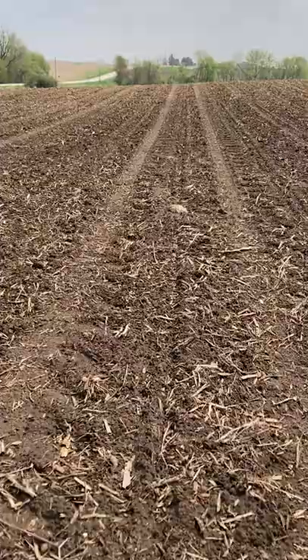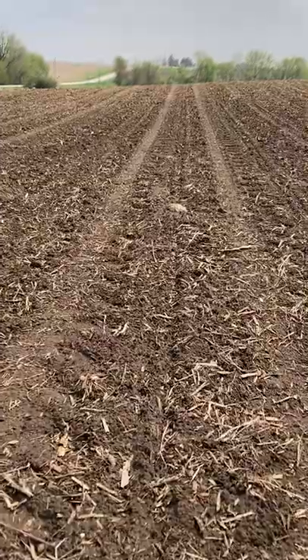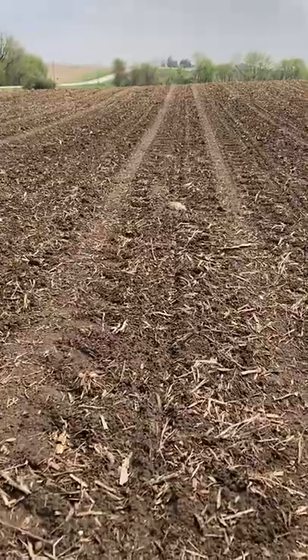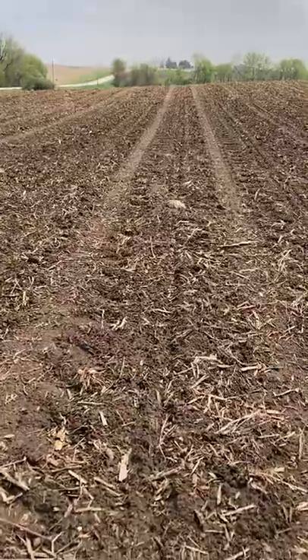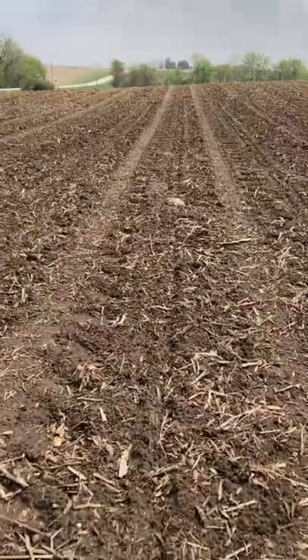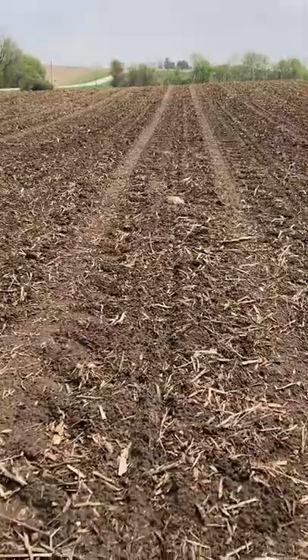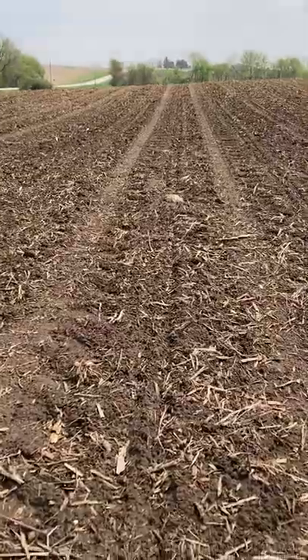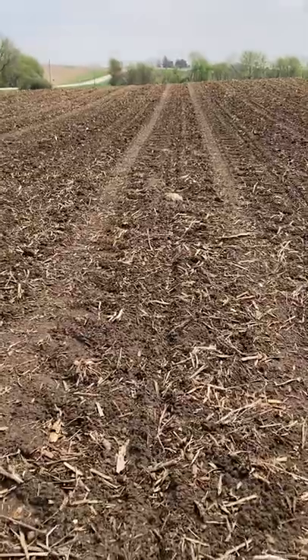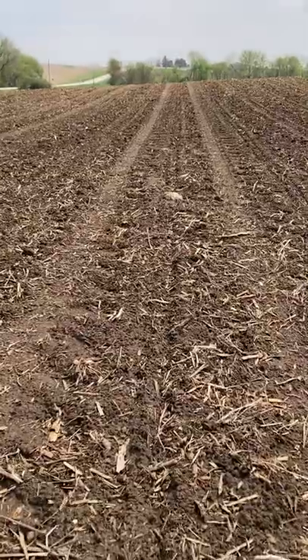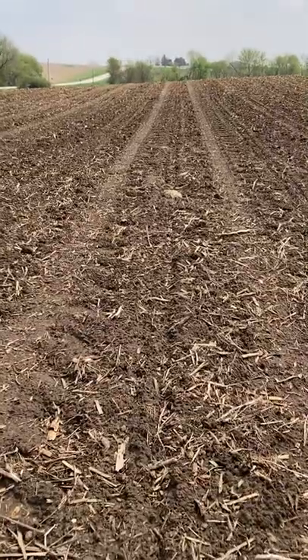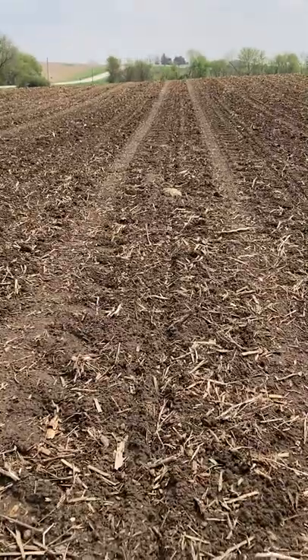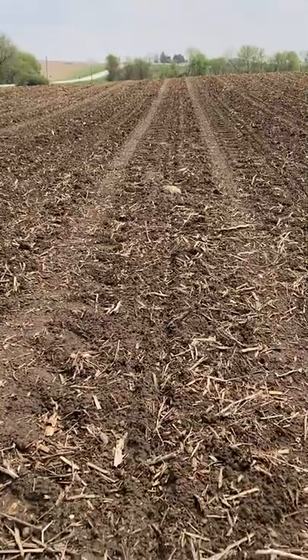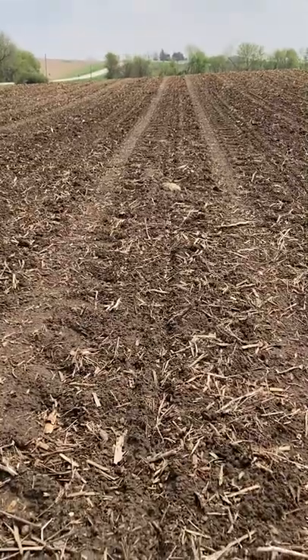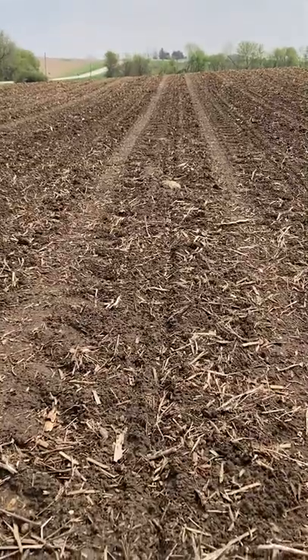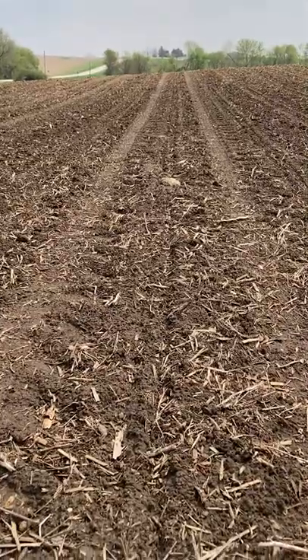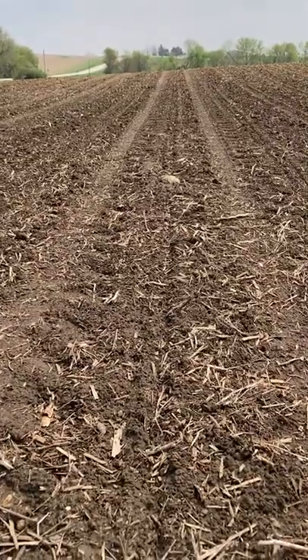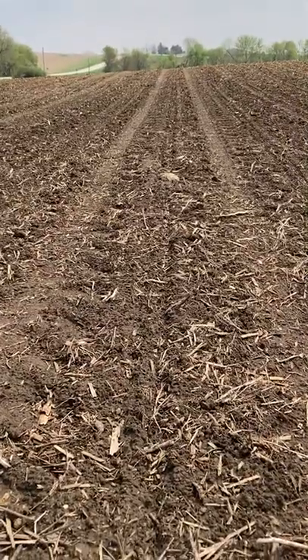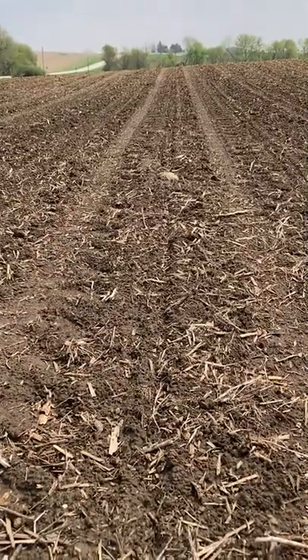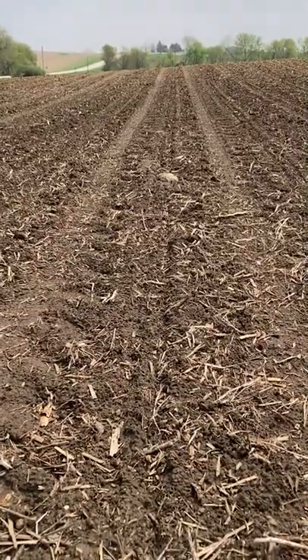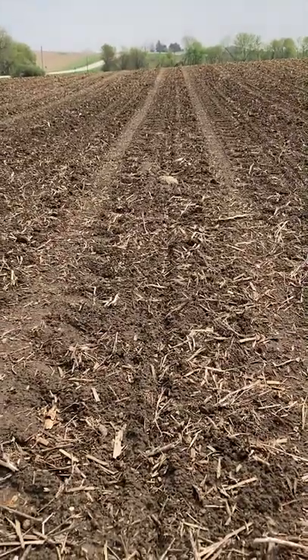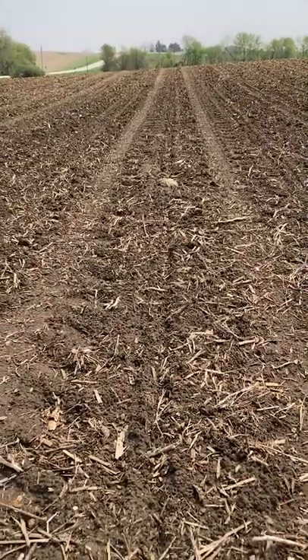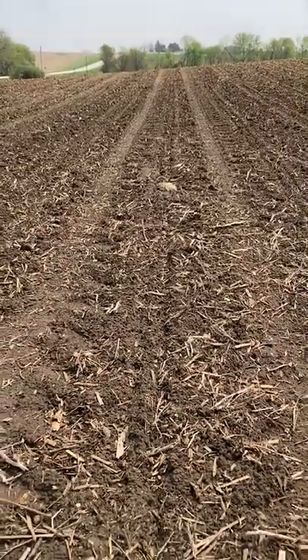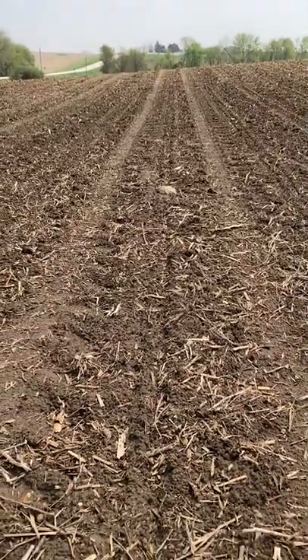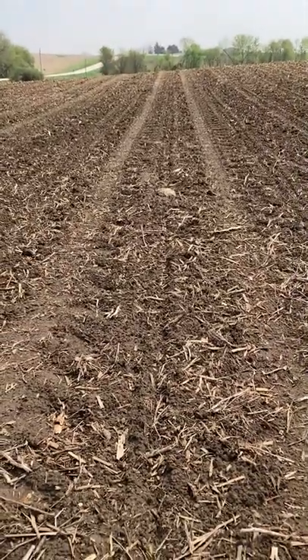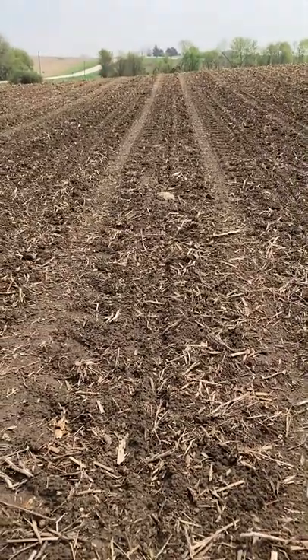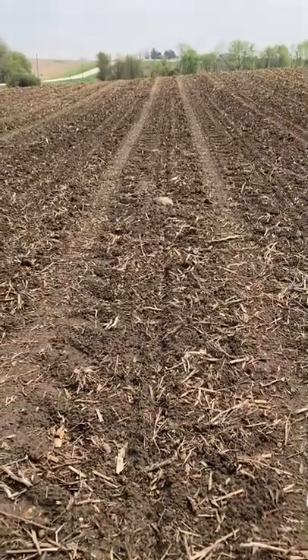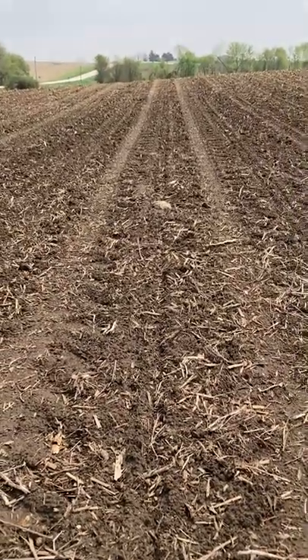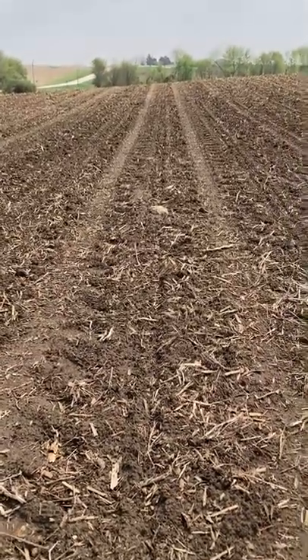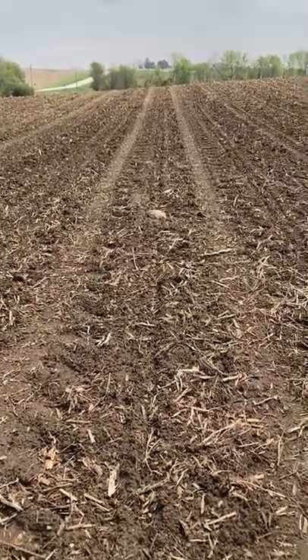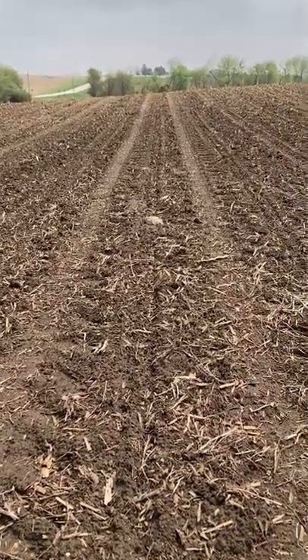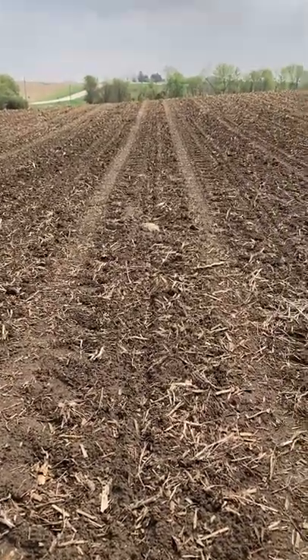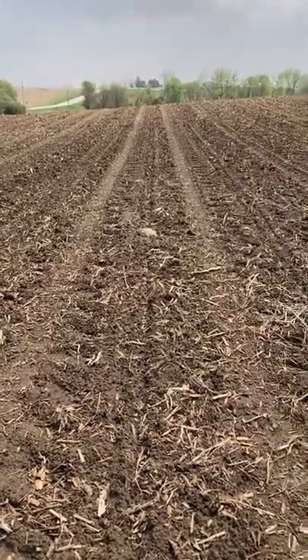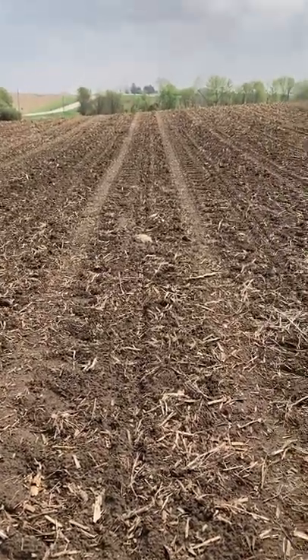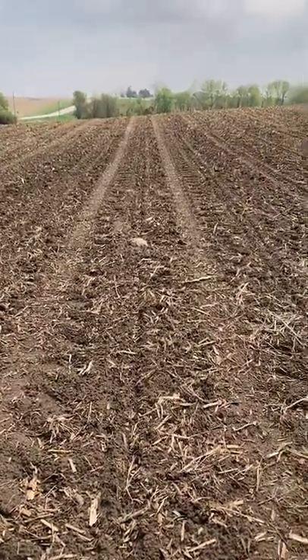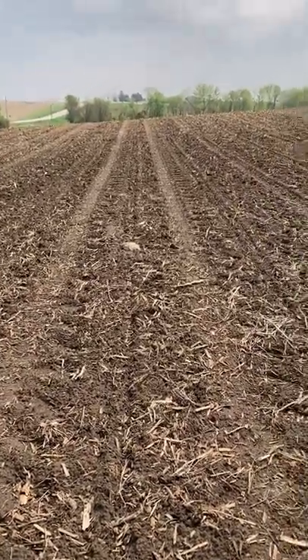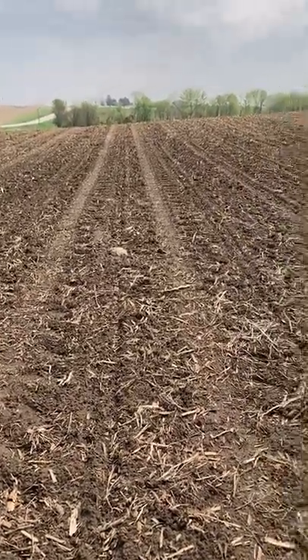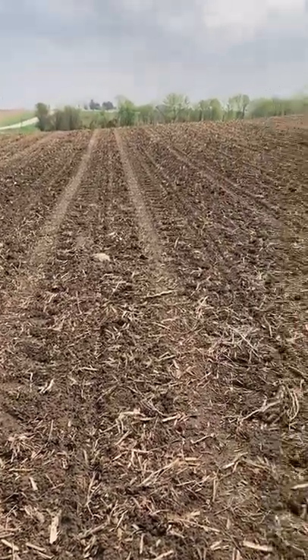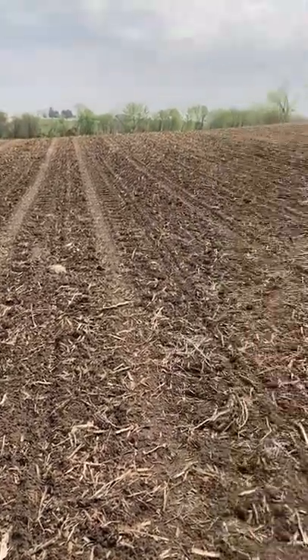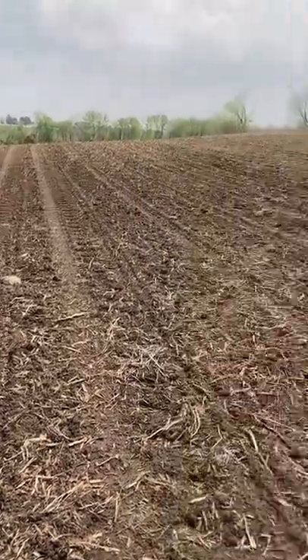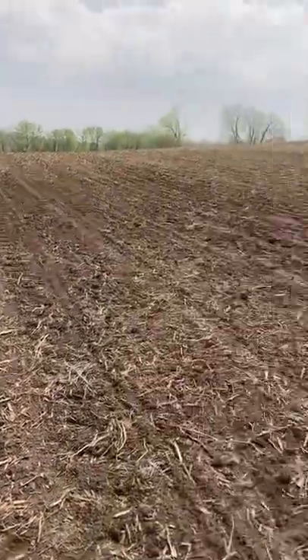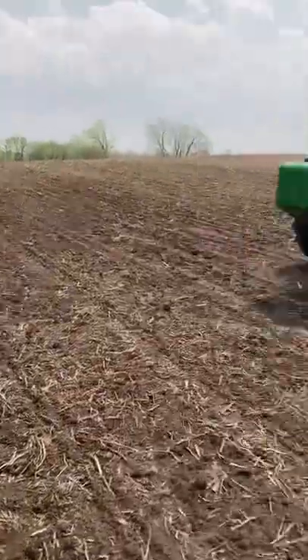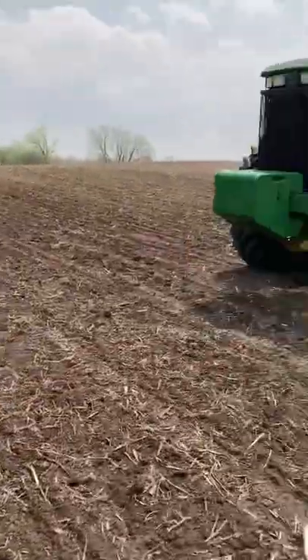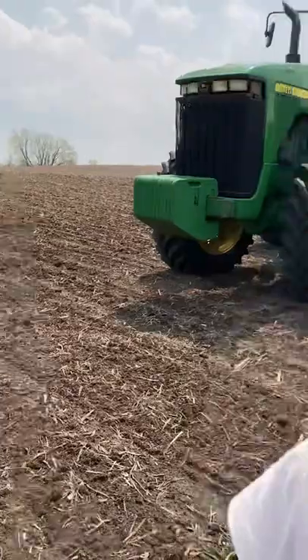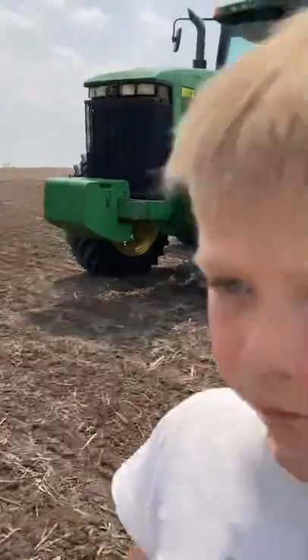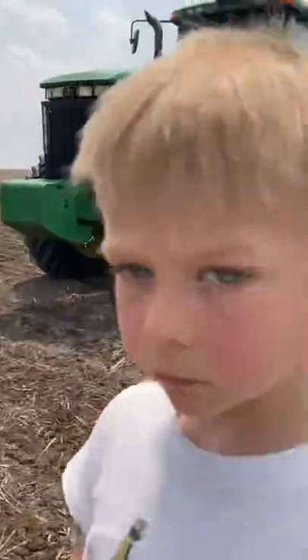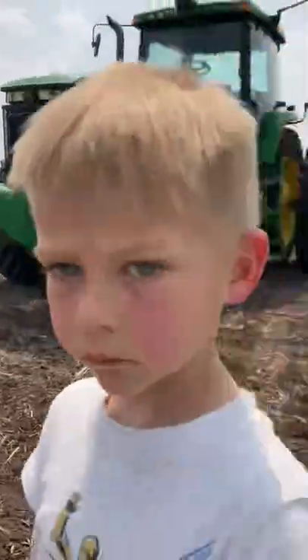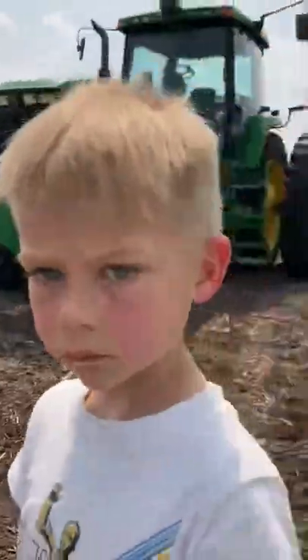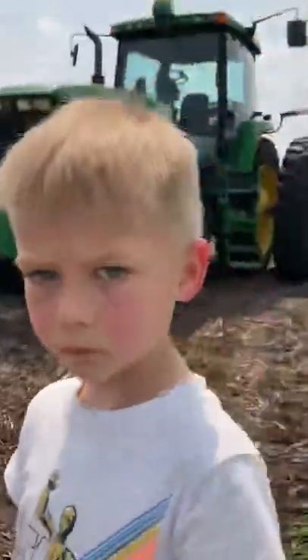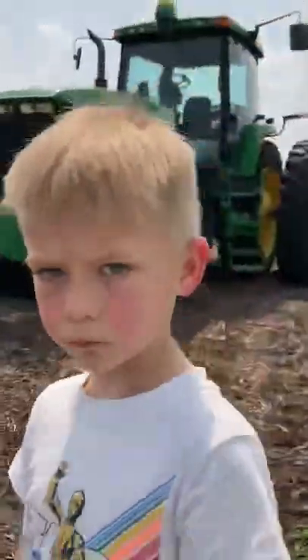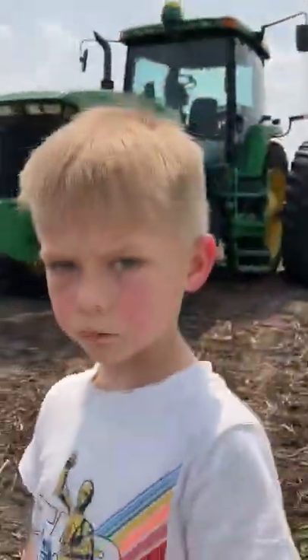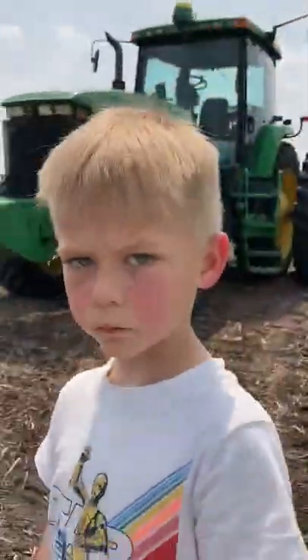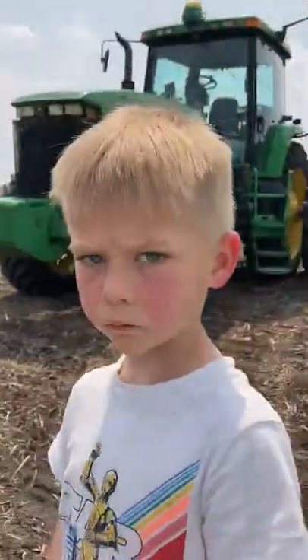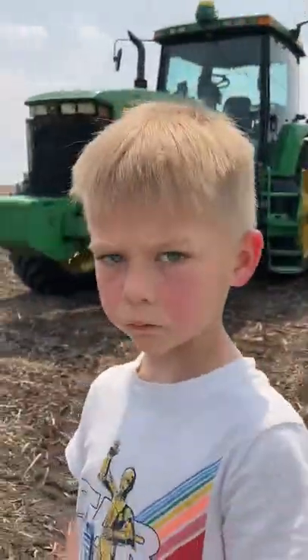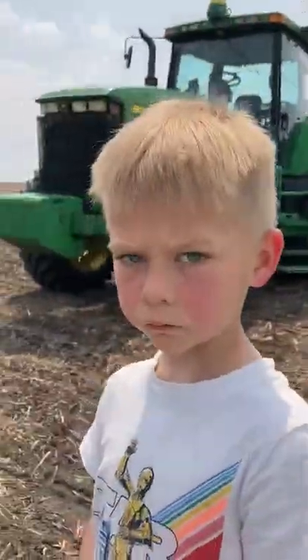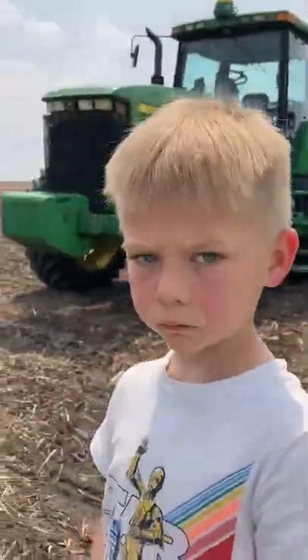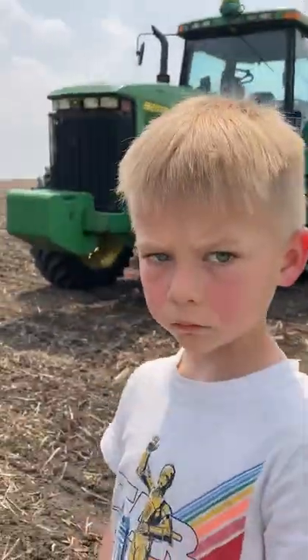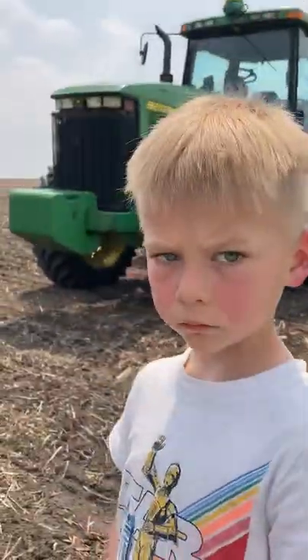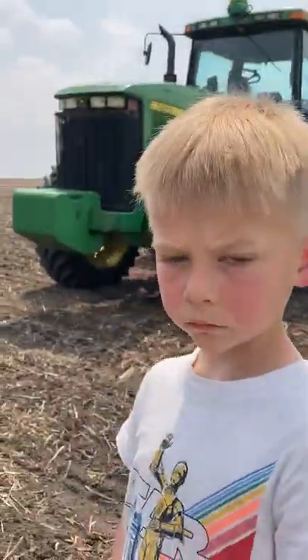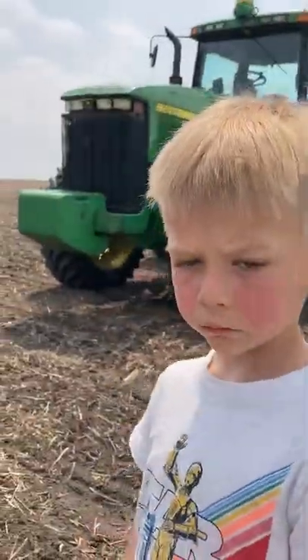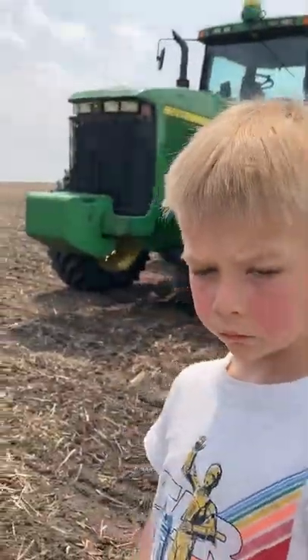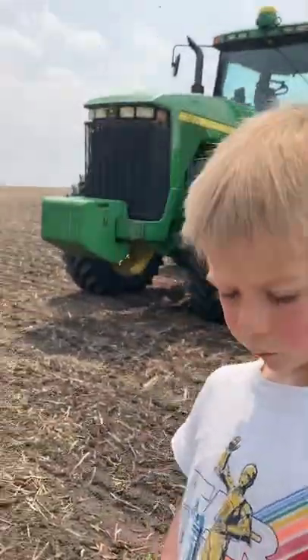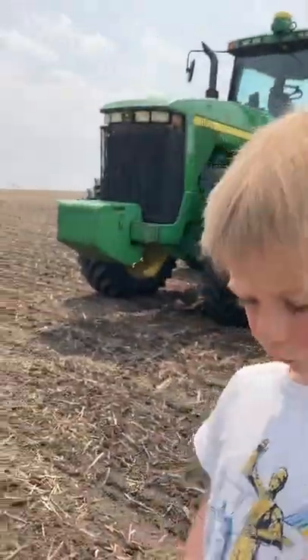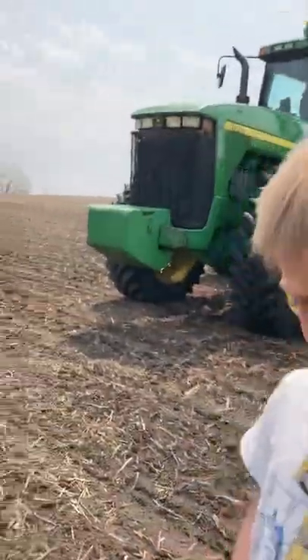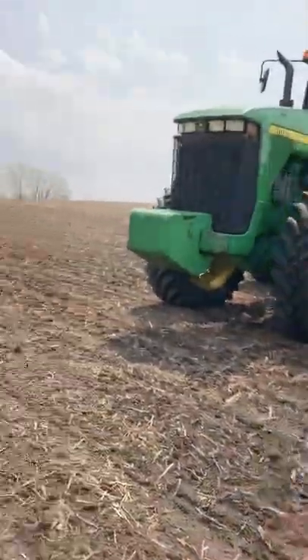I'm in a newly planted field — you can see the planter rows there. I'm with my handy-dandy field scout helper.